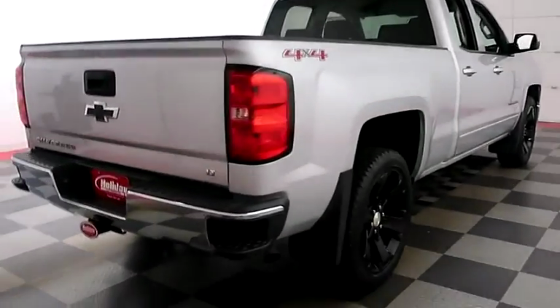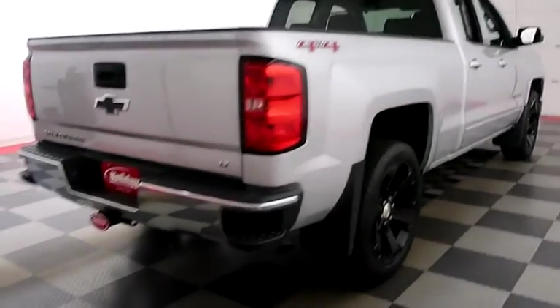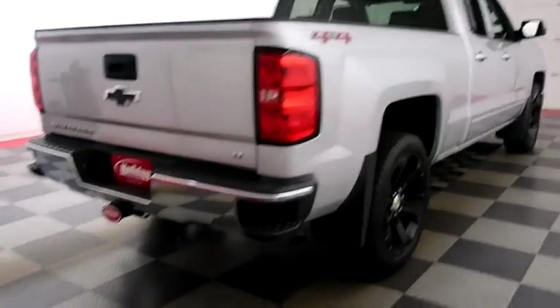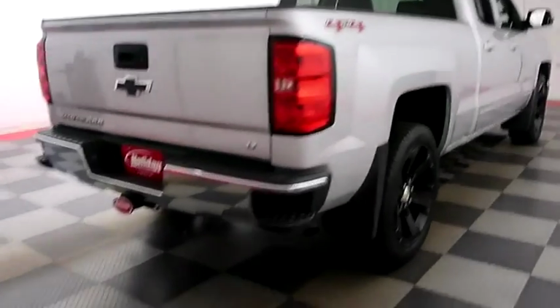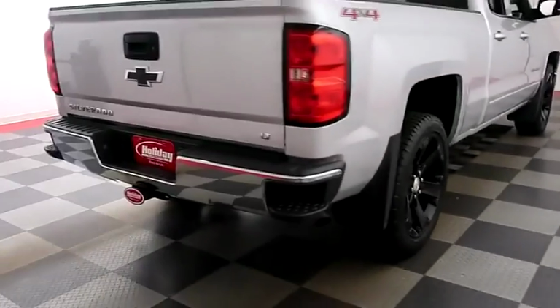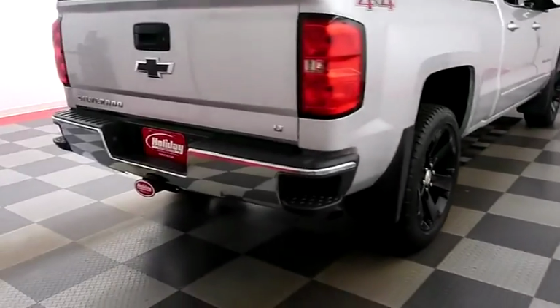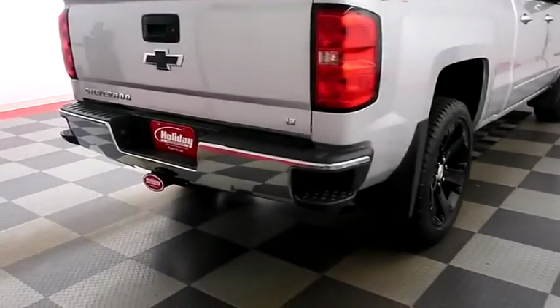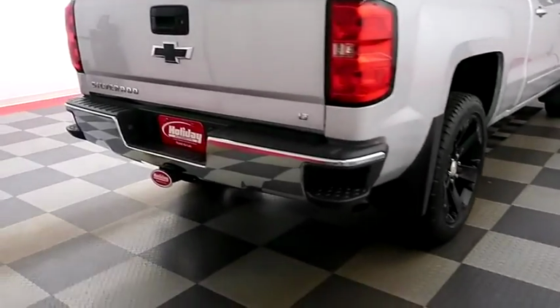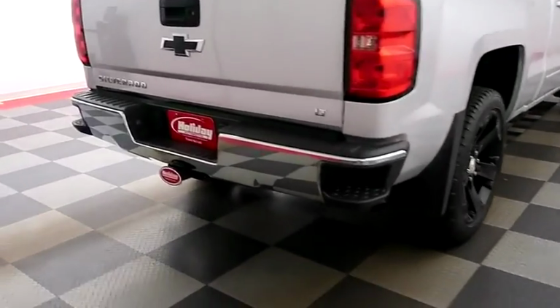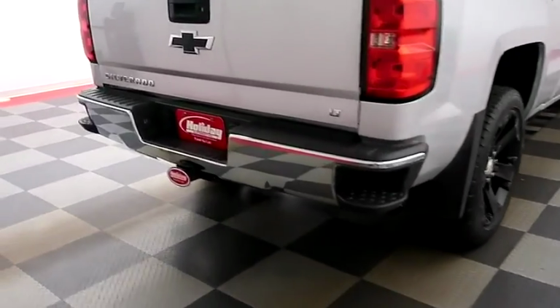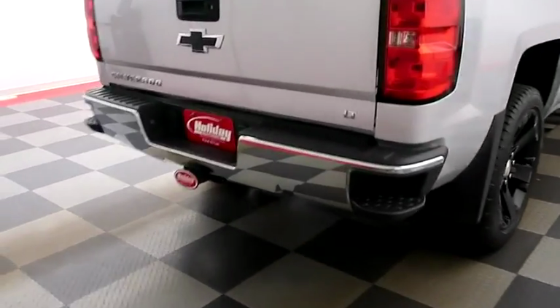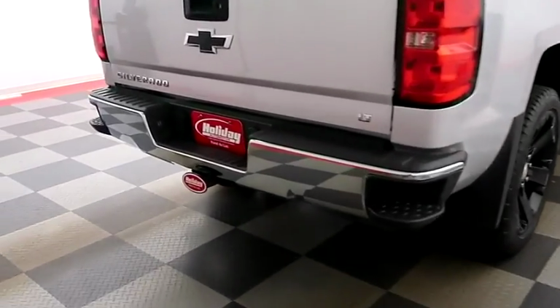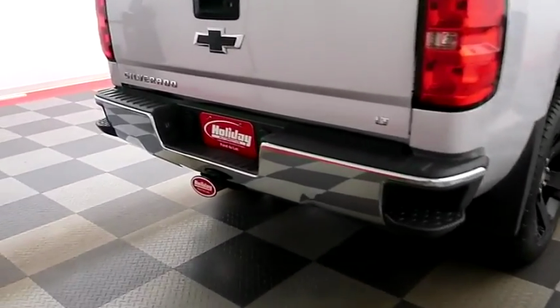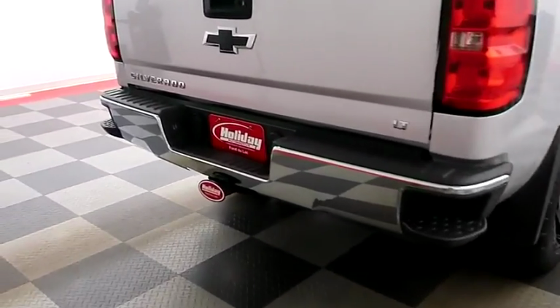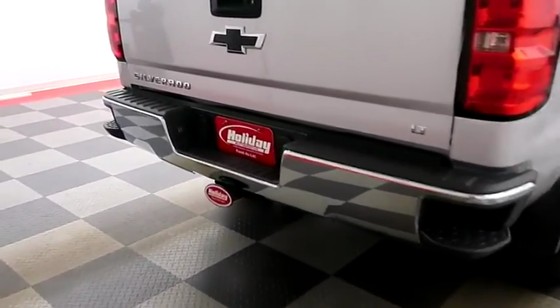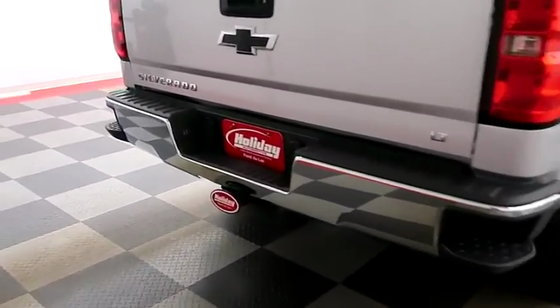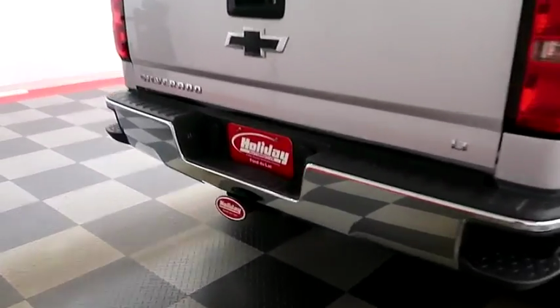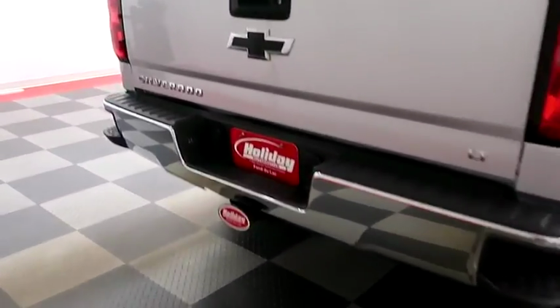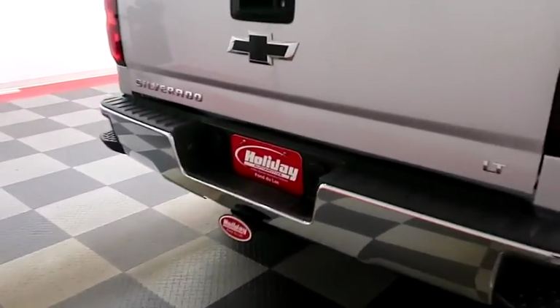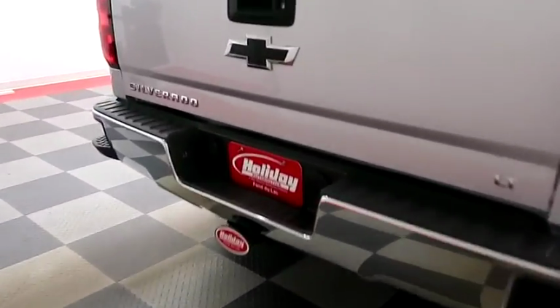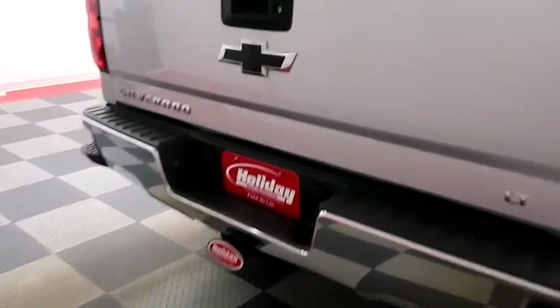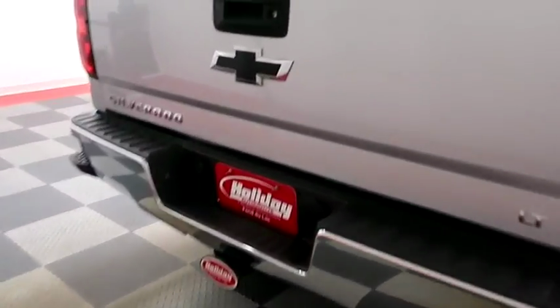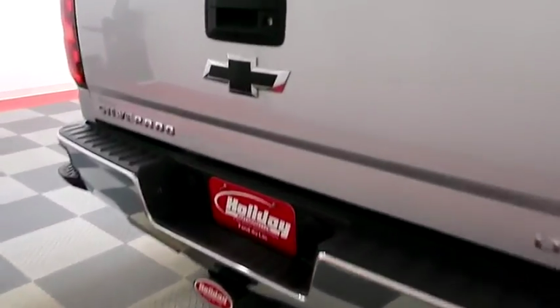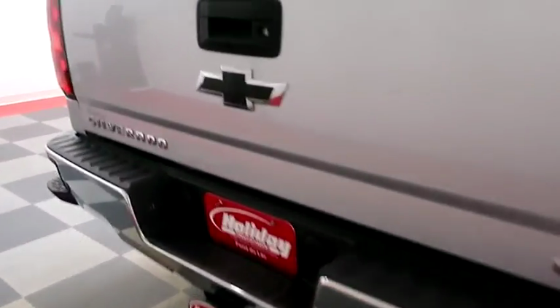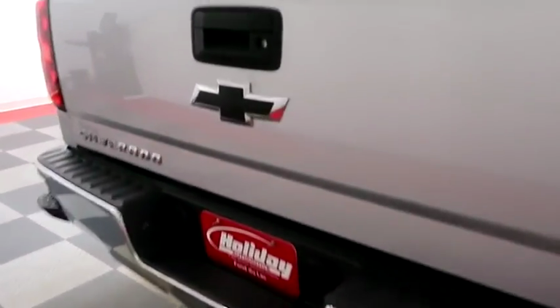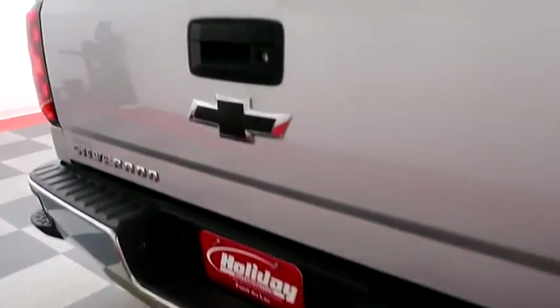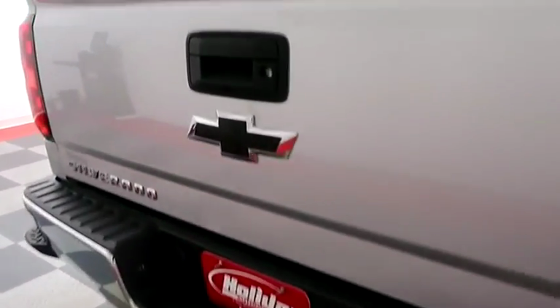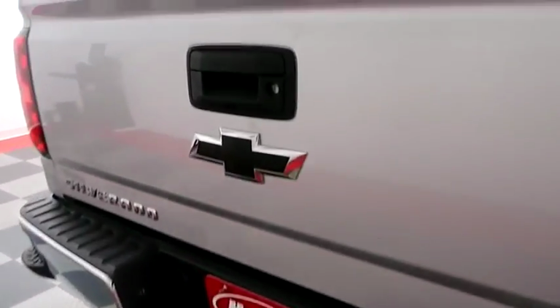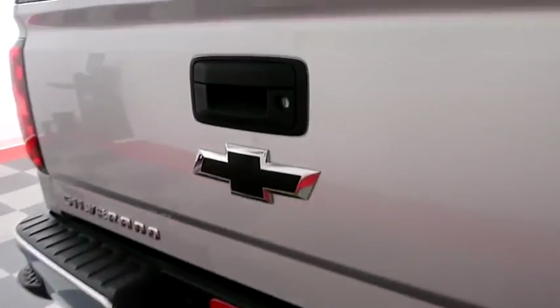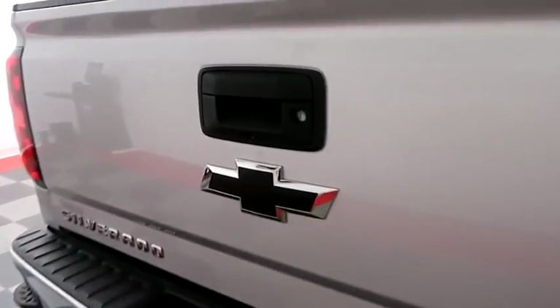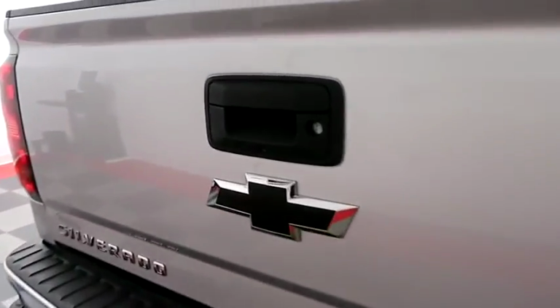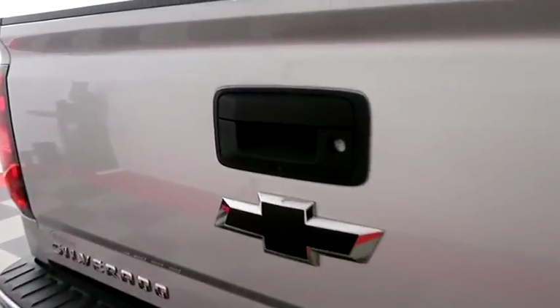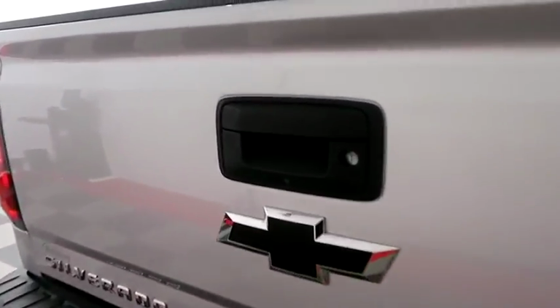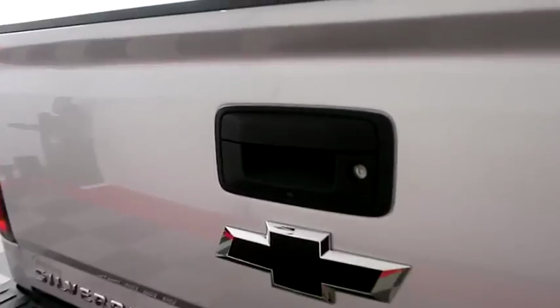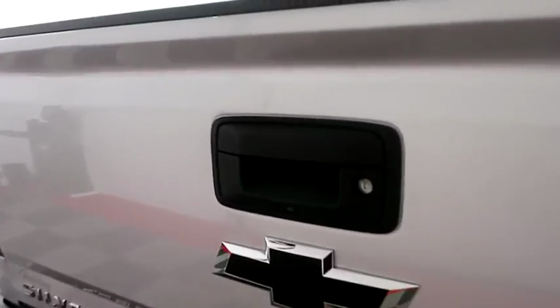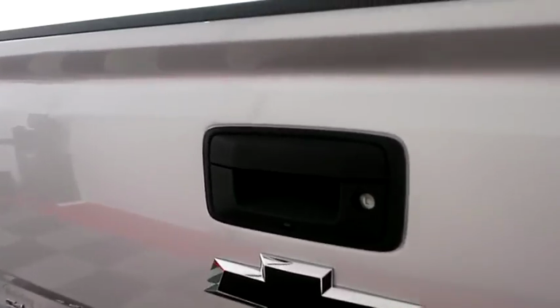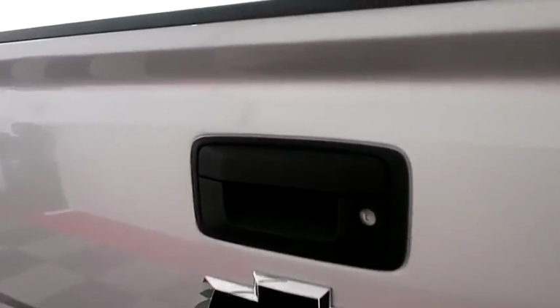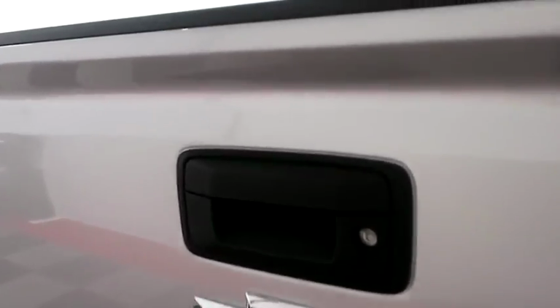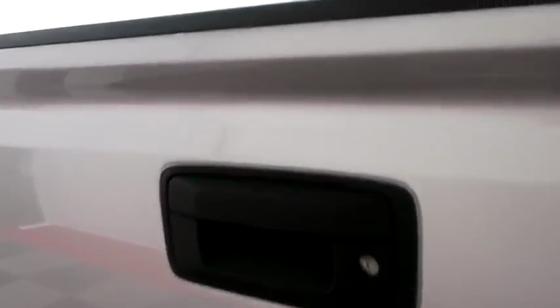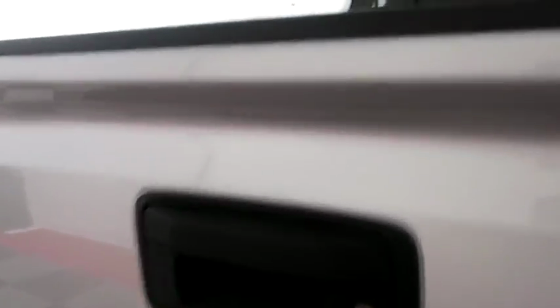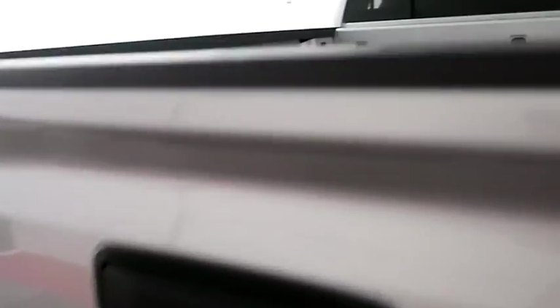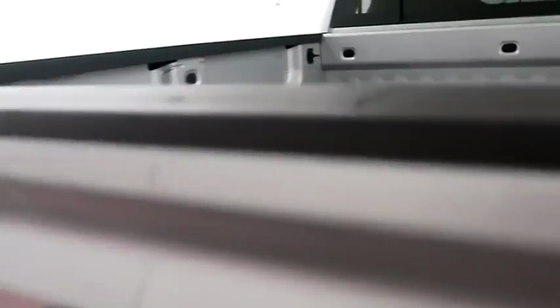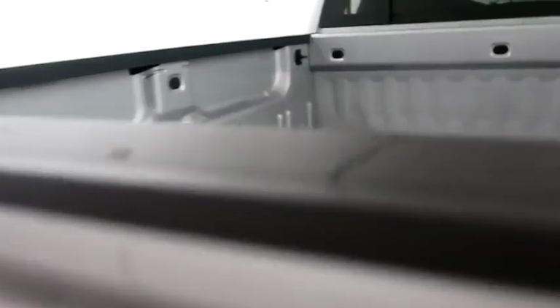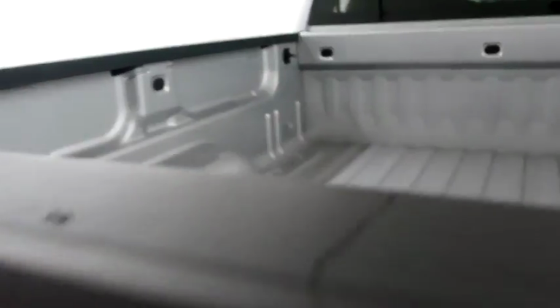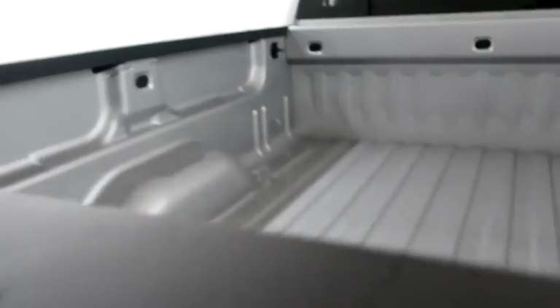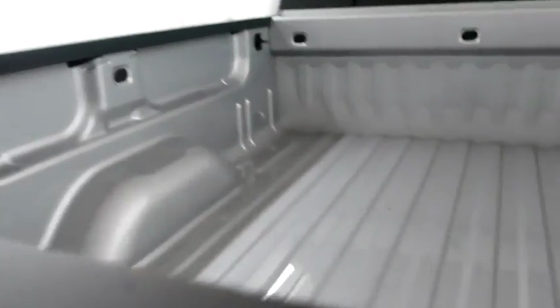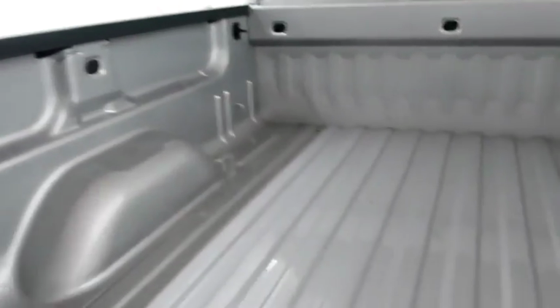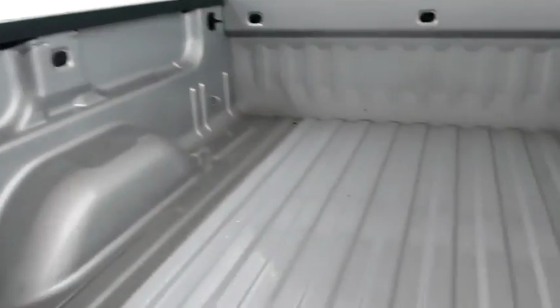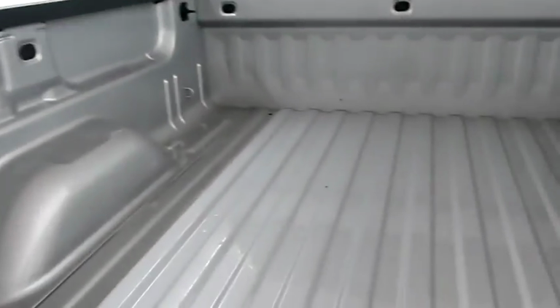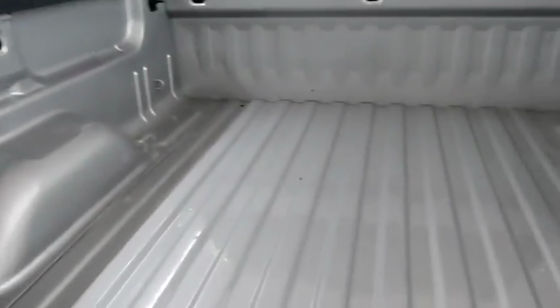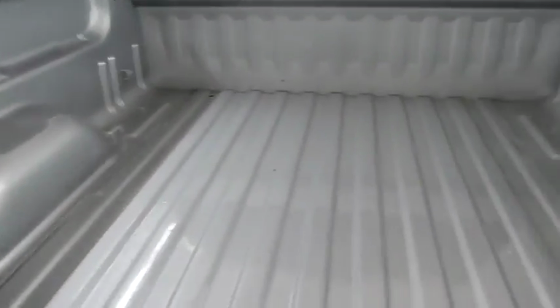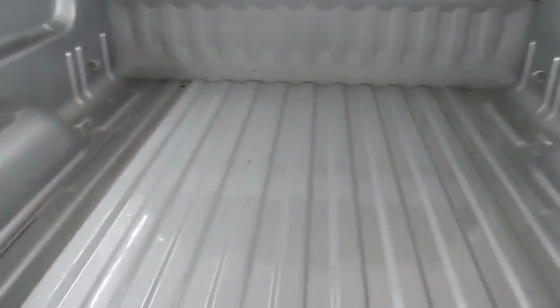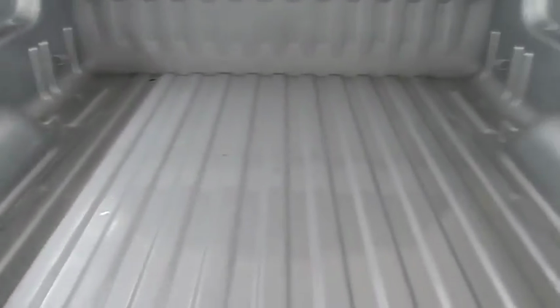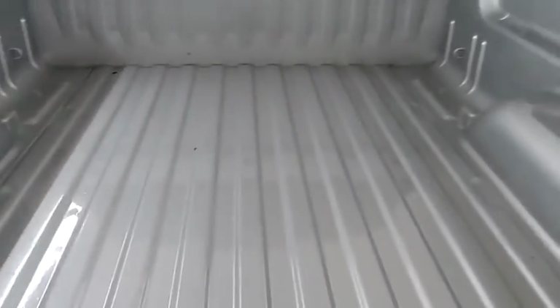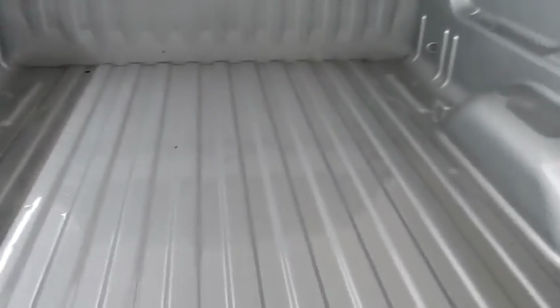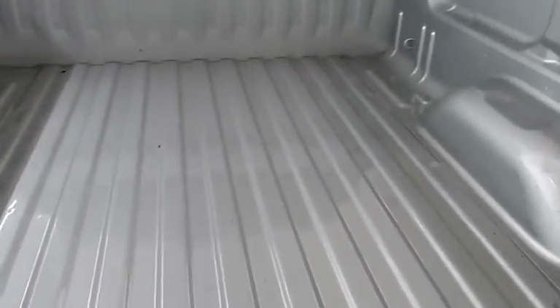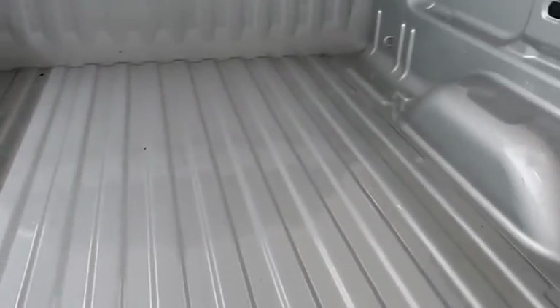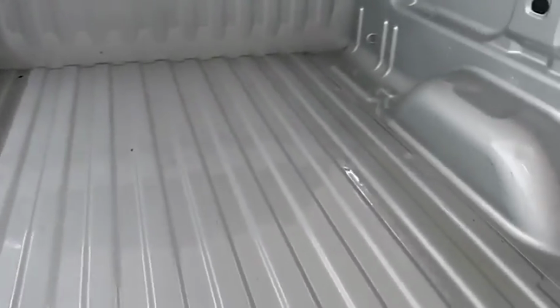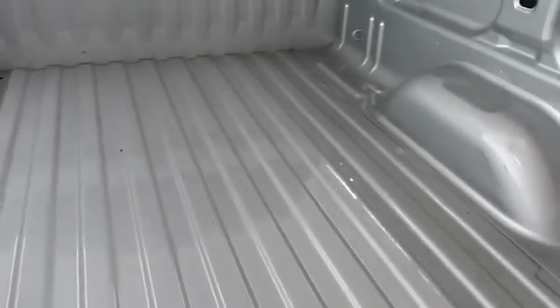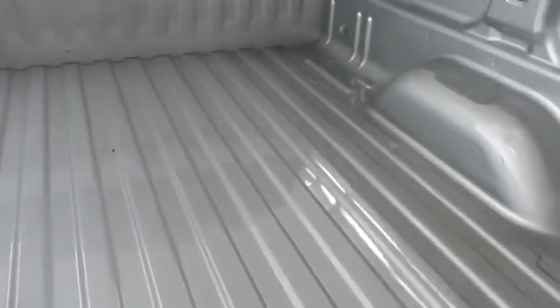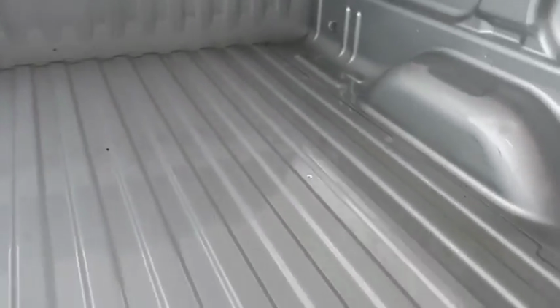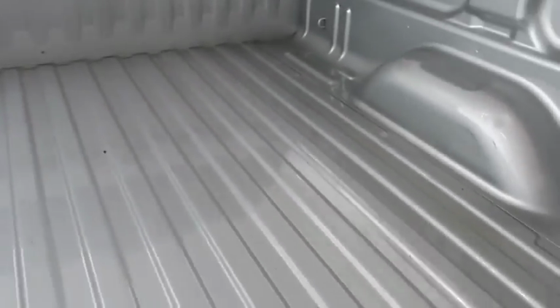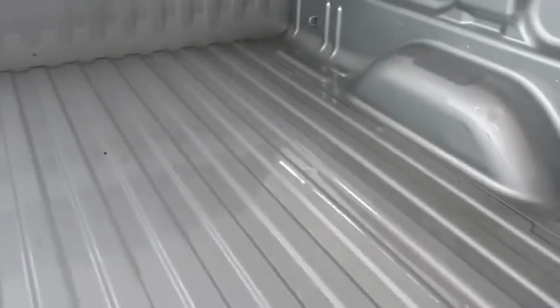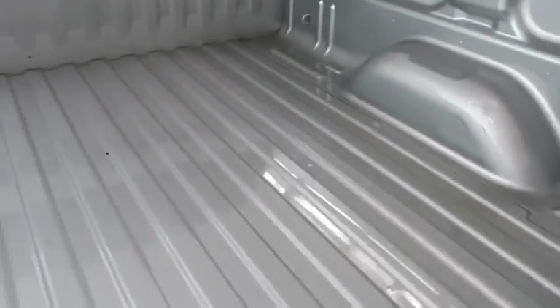You have a factory trailer hitch on the back as well as a rear backup camera. Taking a look at the bed.